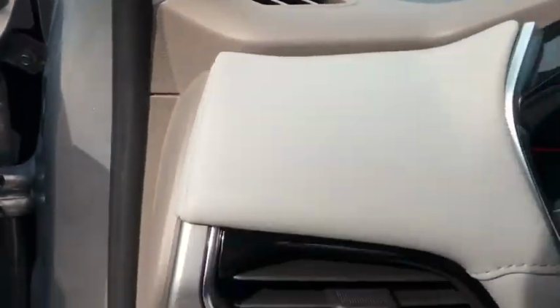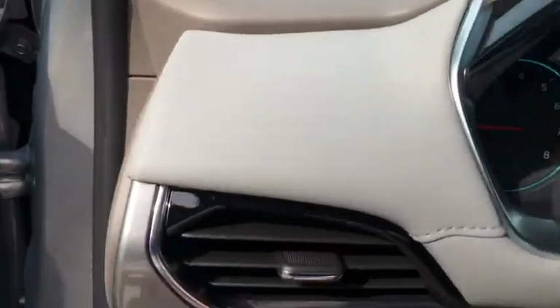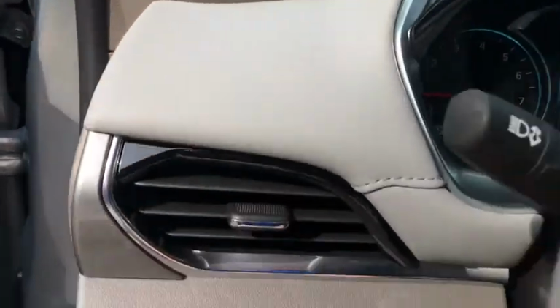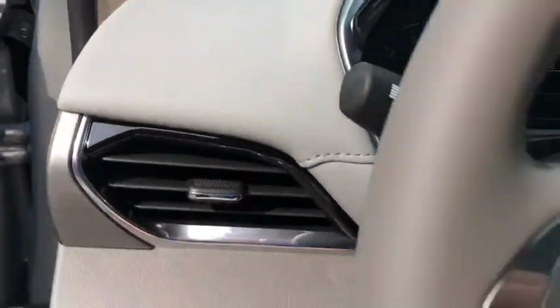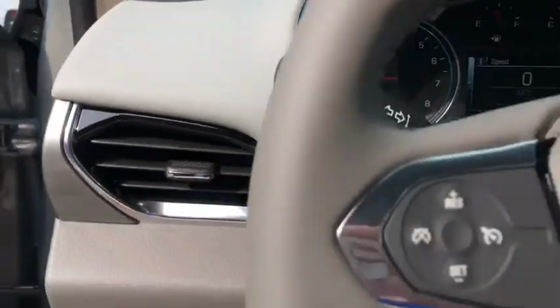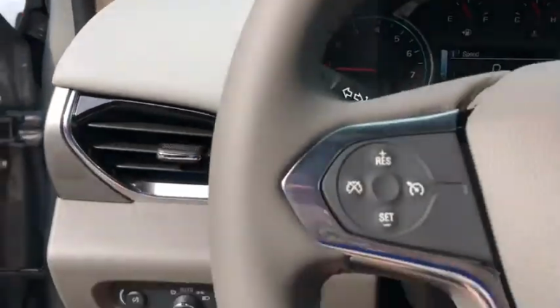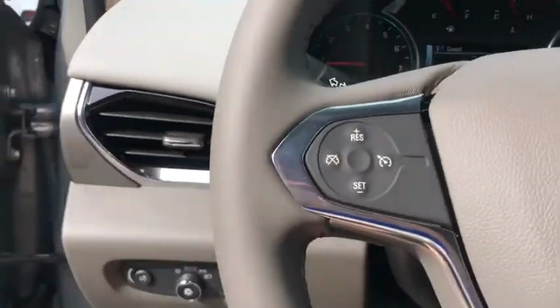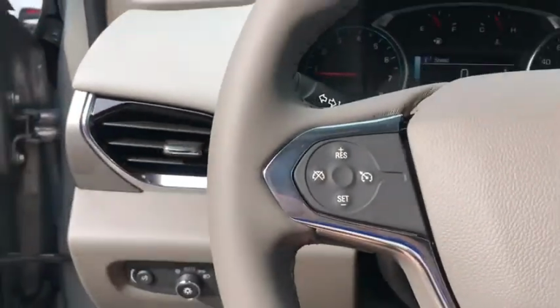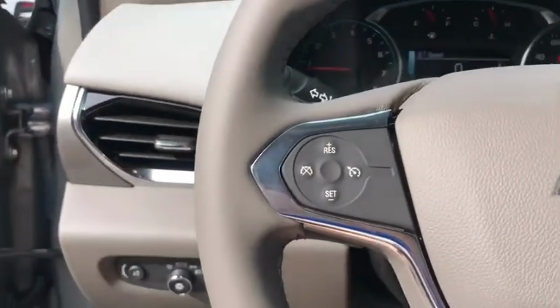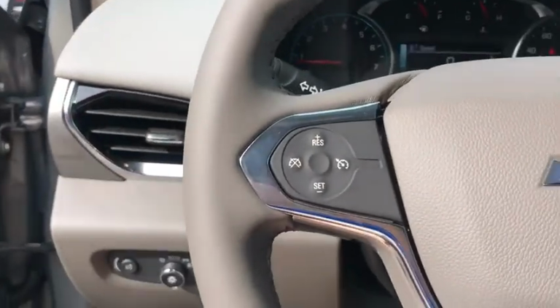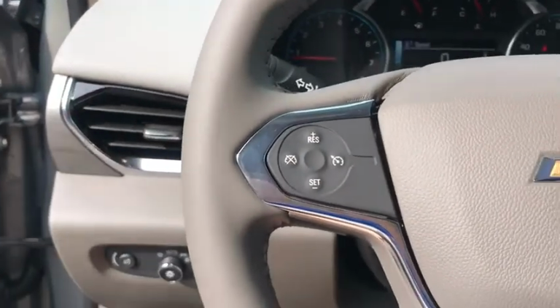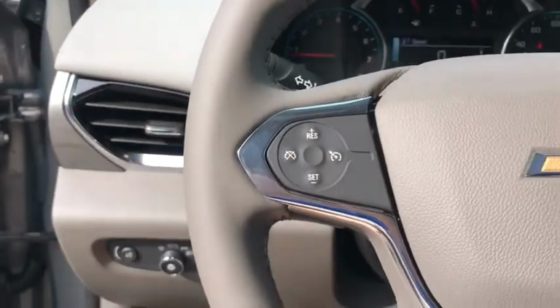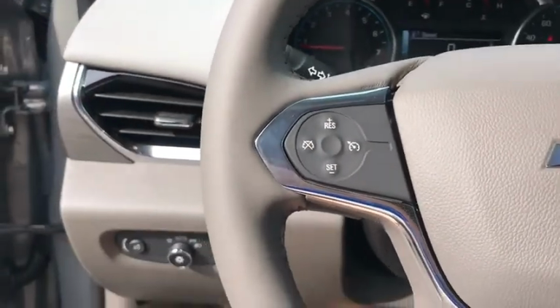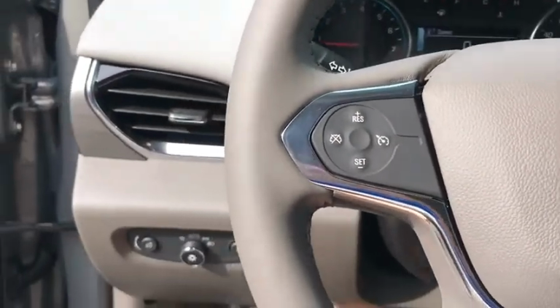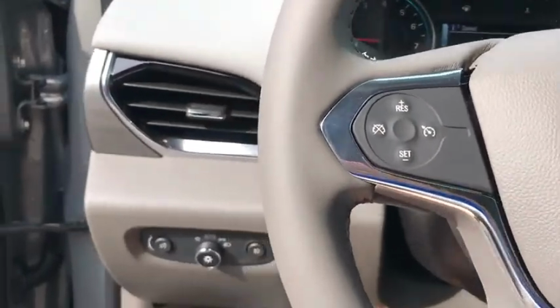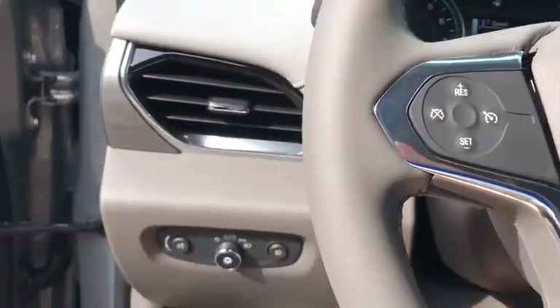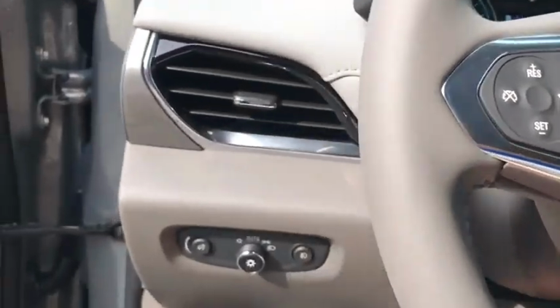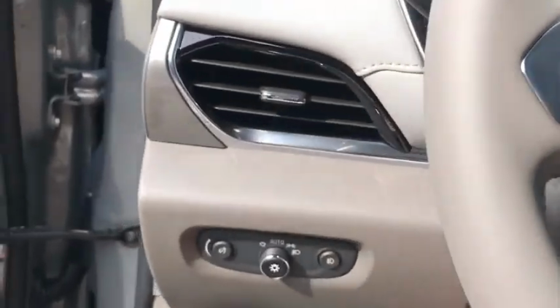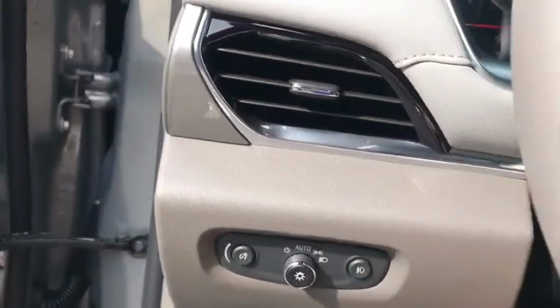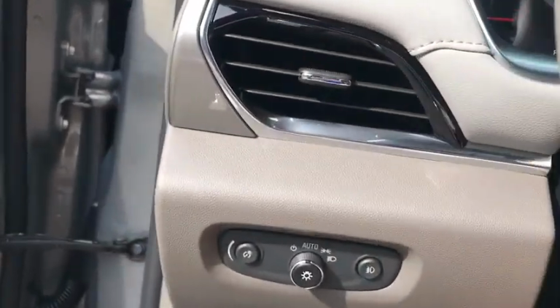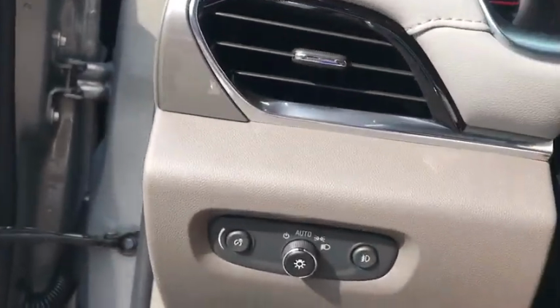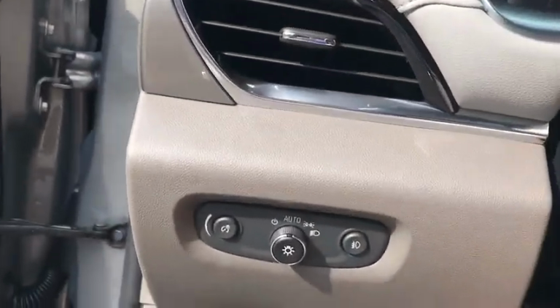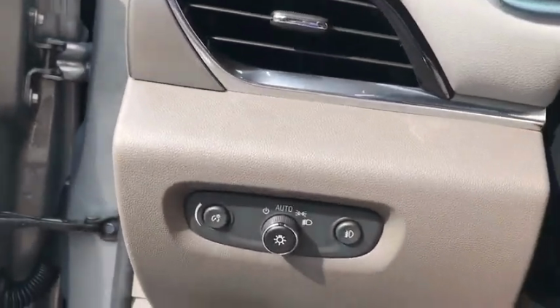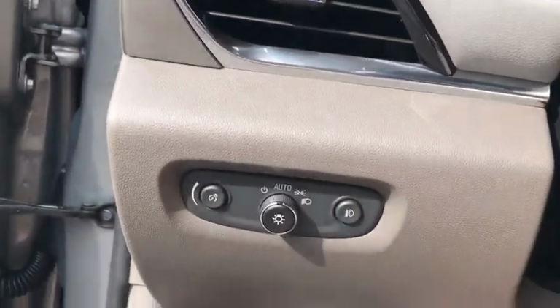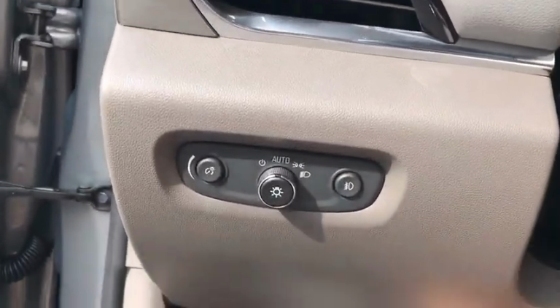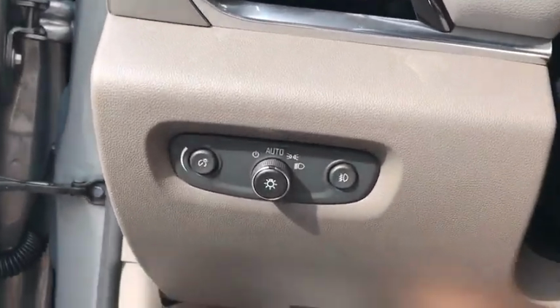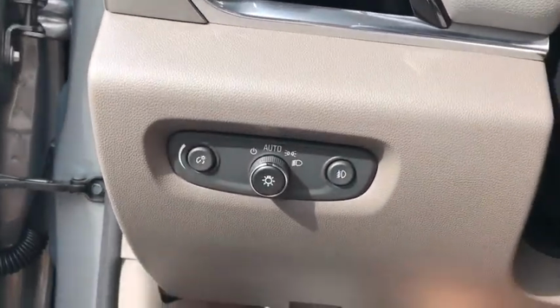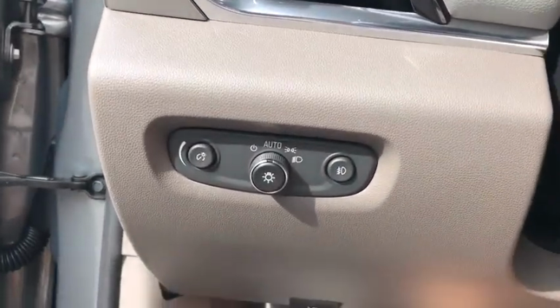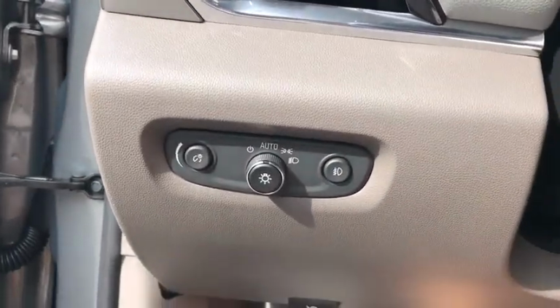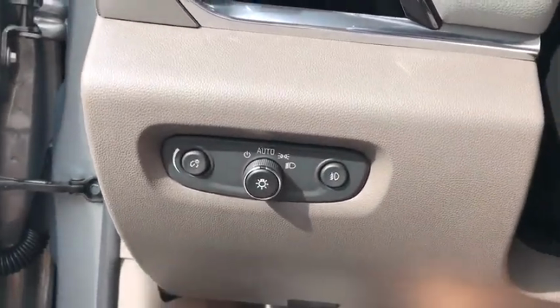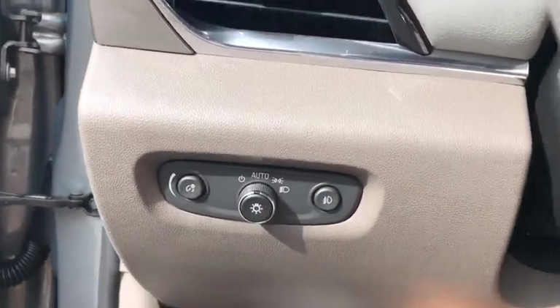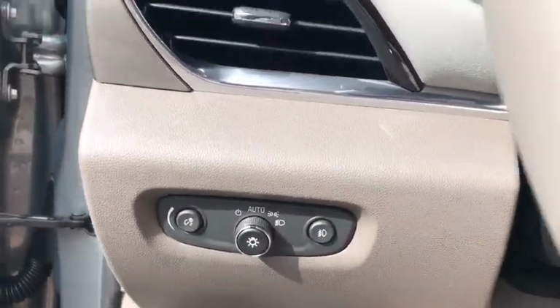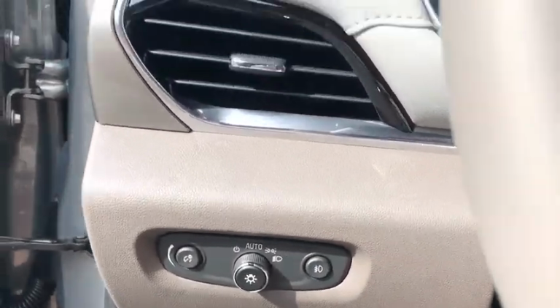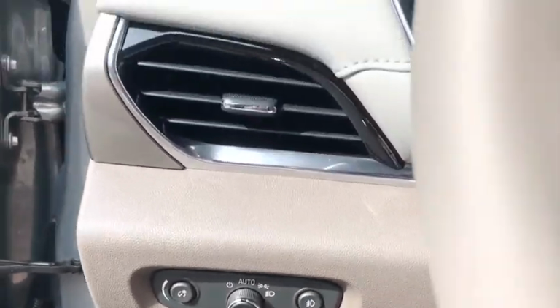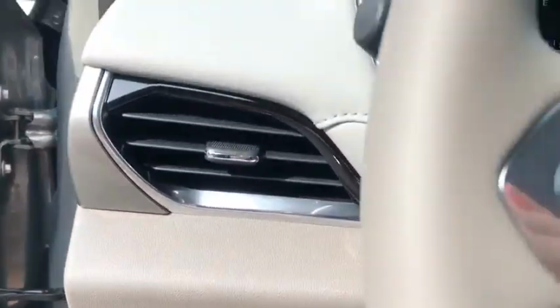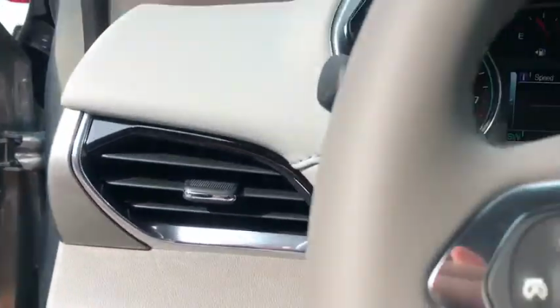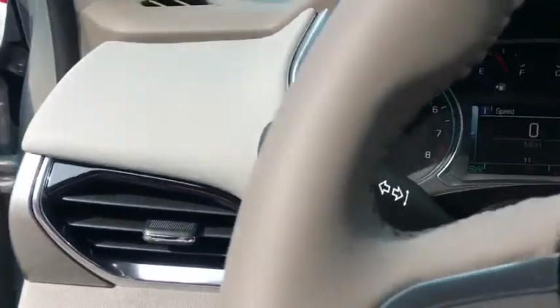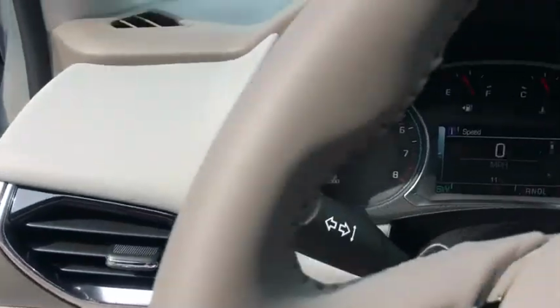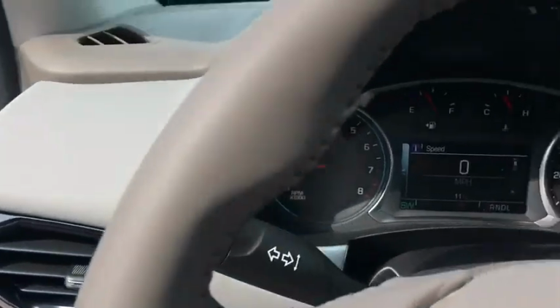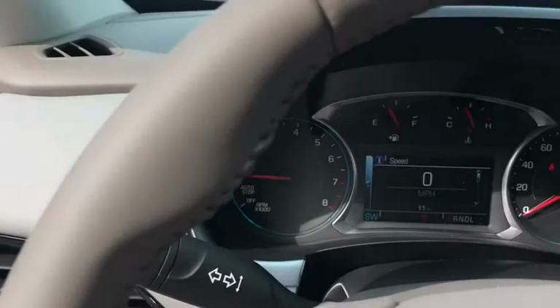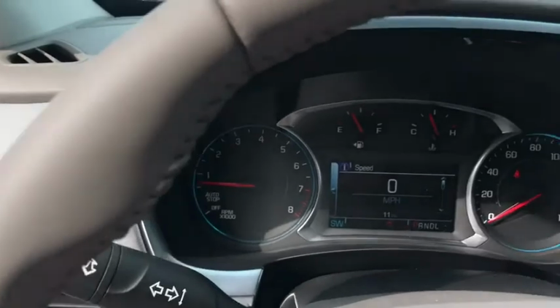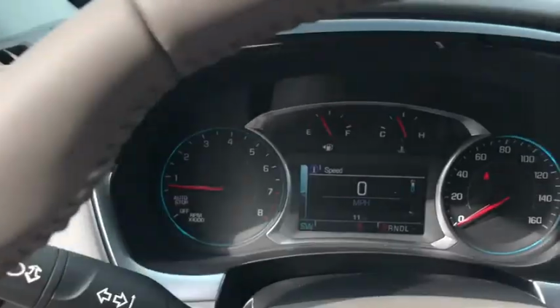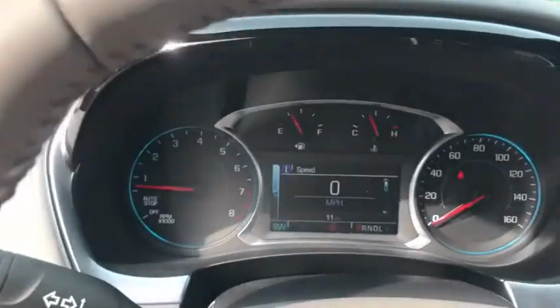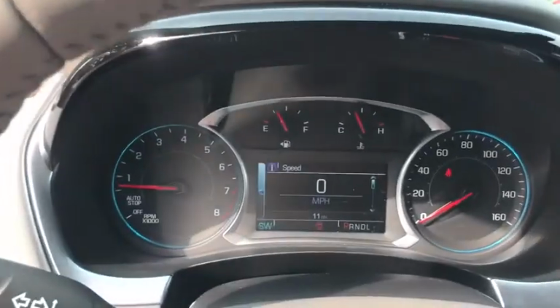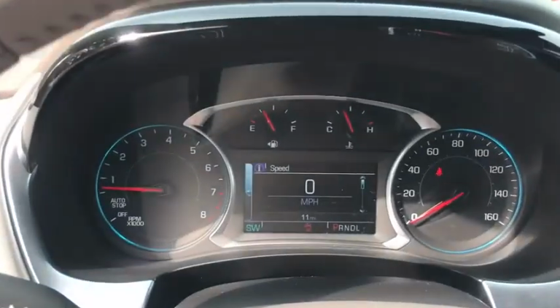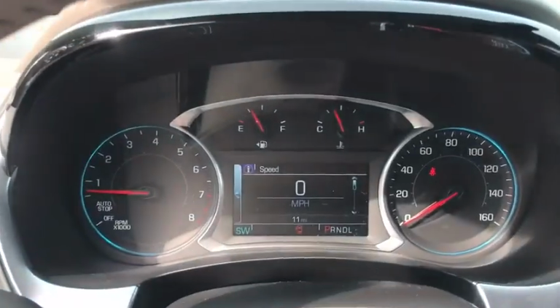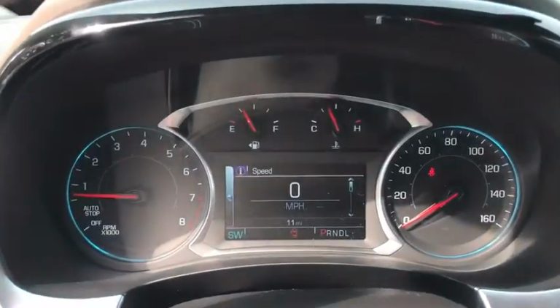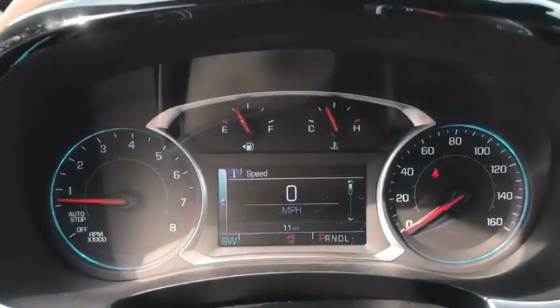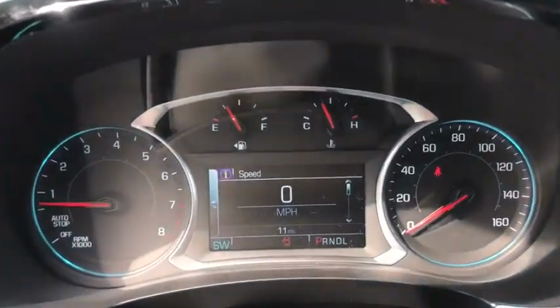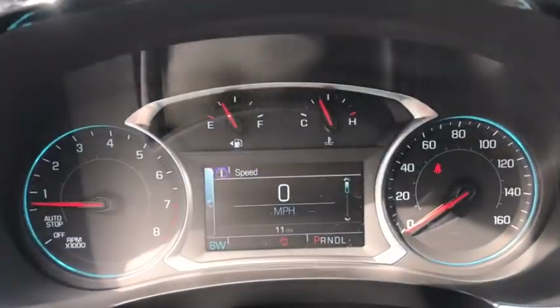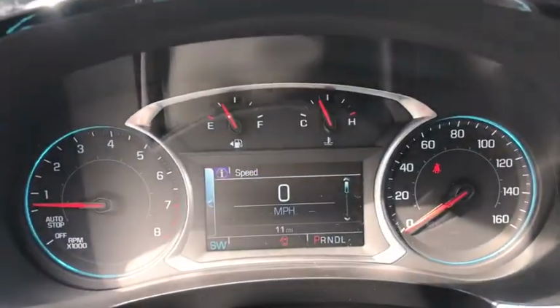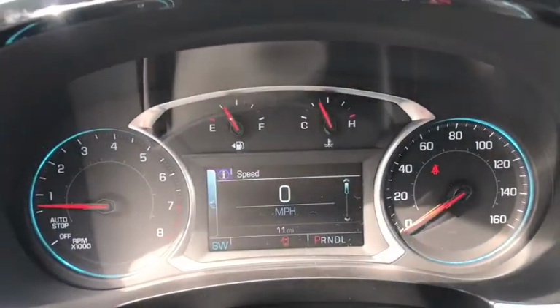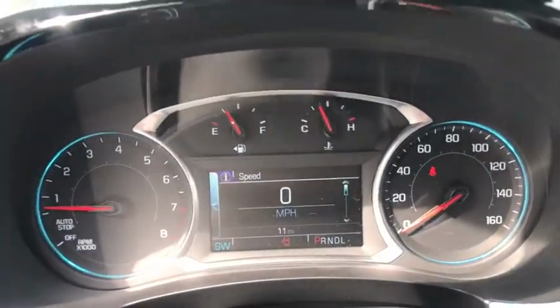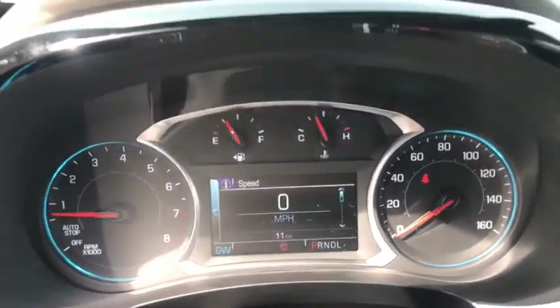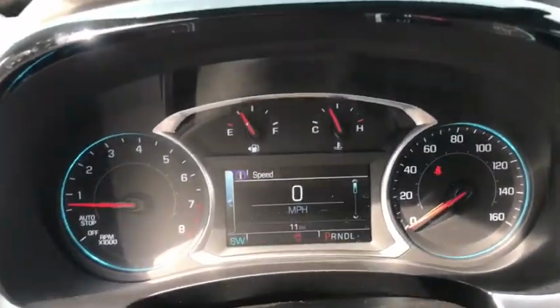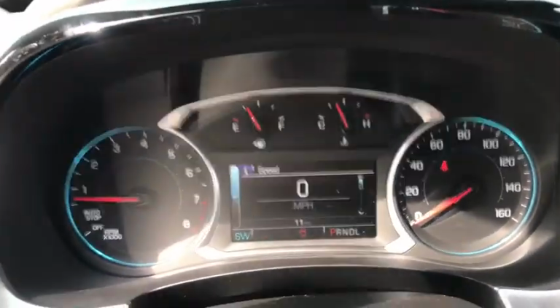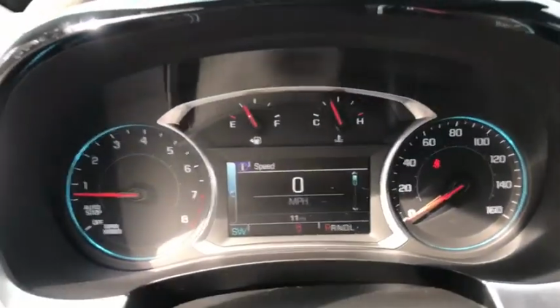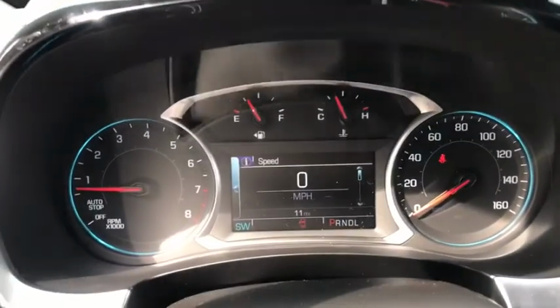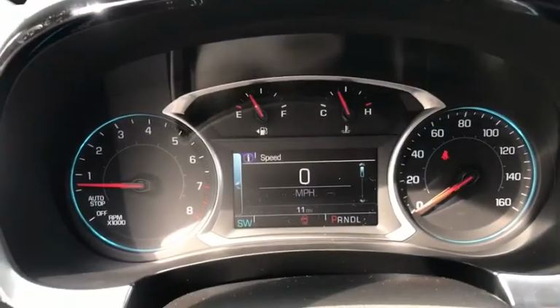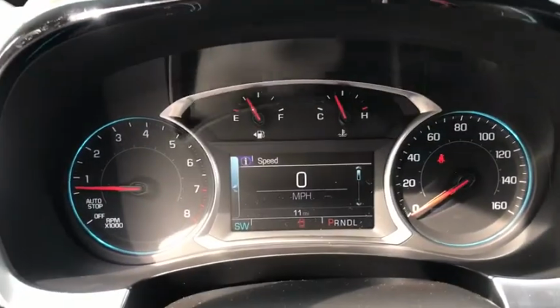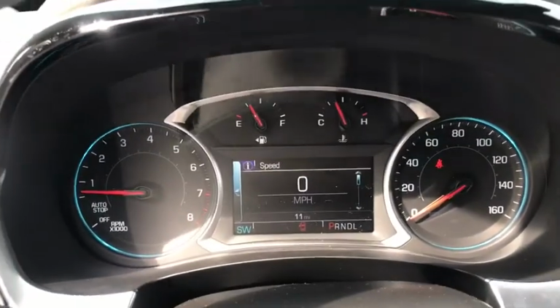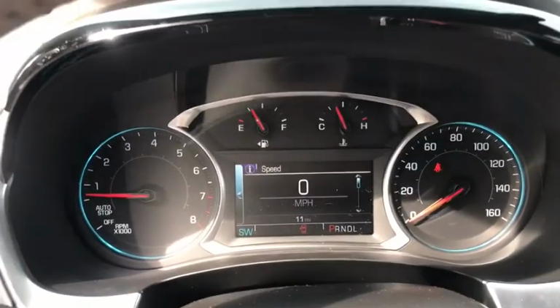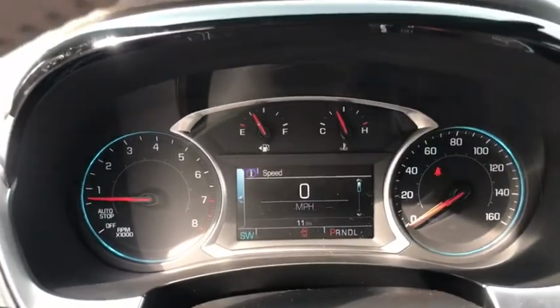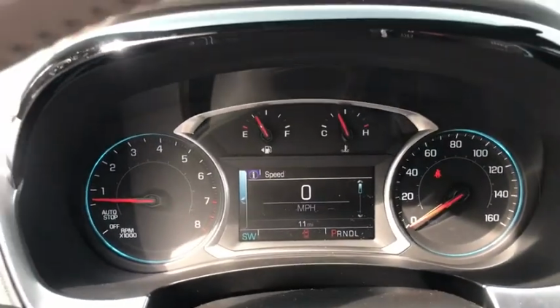Compass, trip computer, security system, tachometer, remote keyless entry, panic alarm, brake assist.